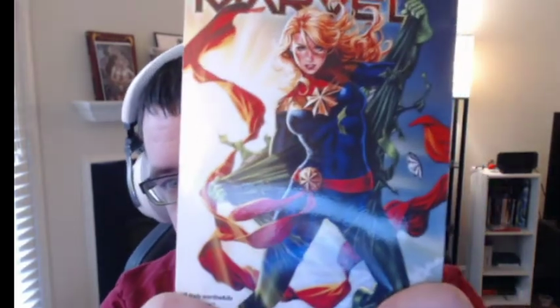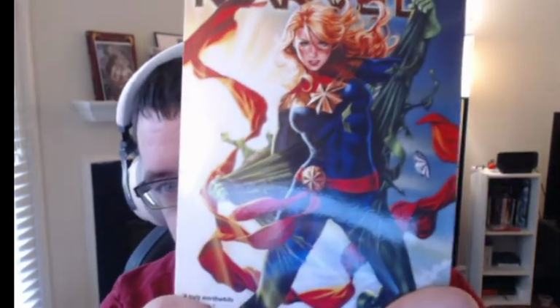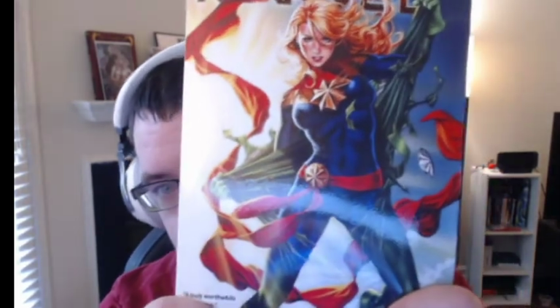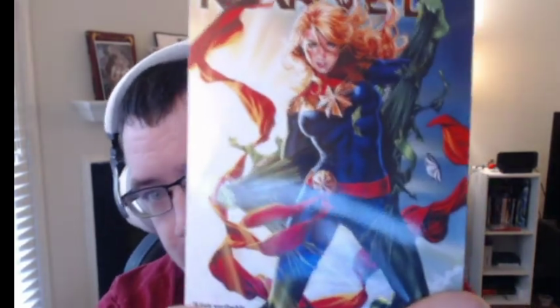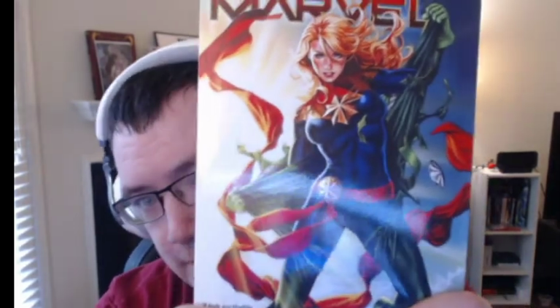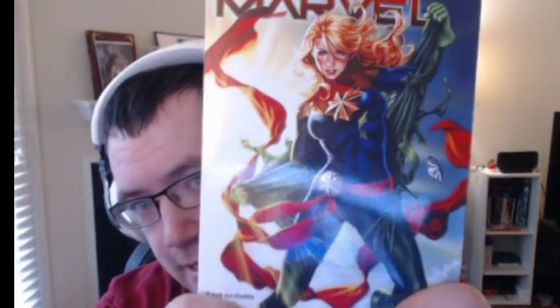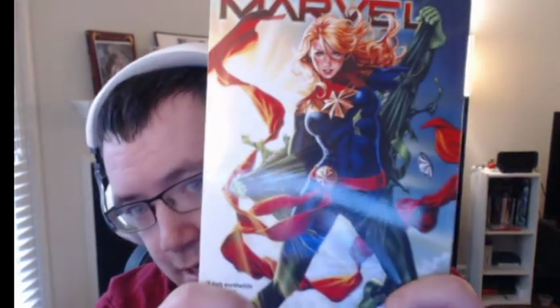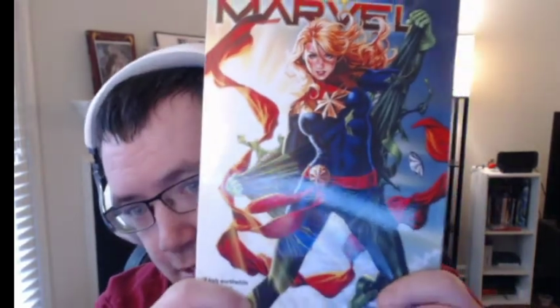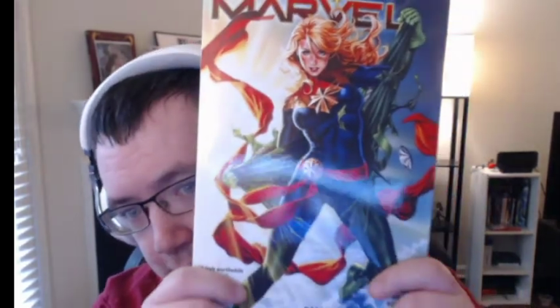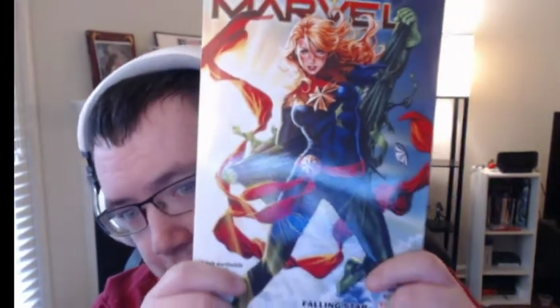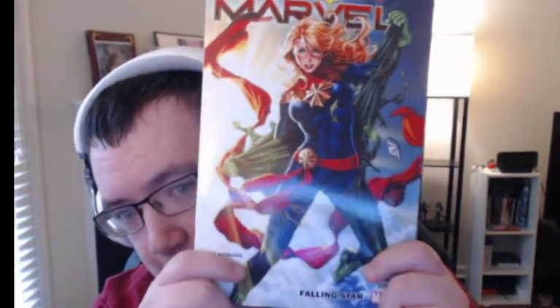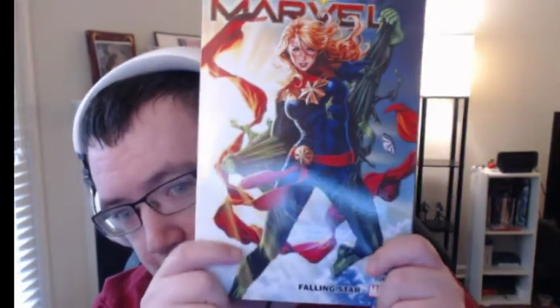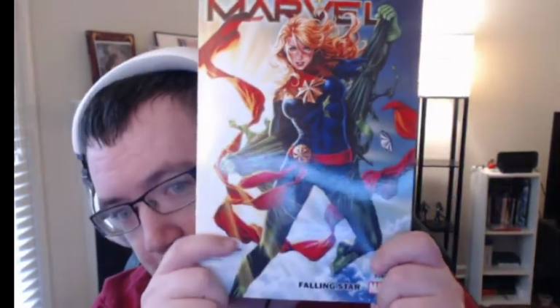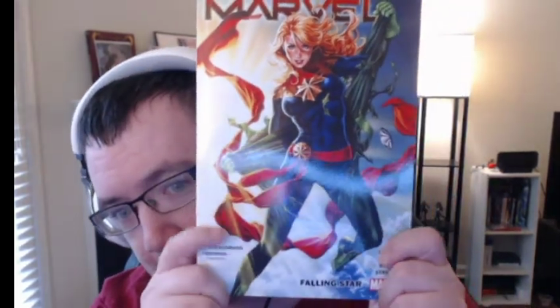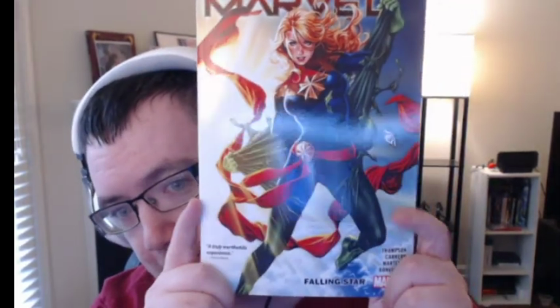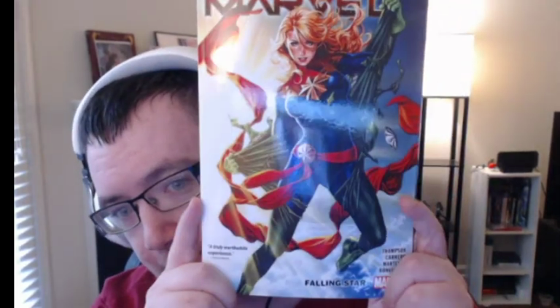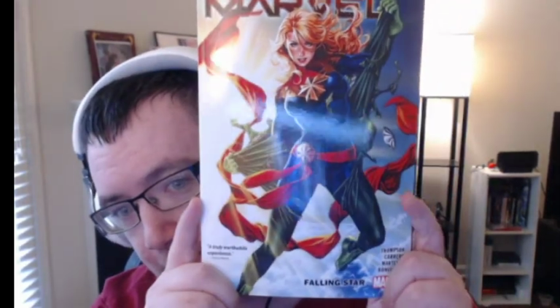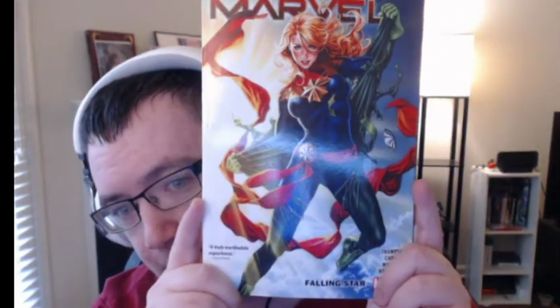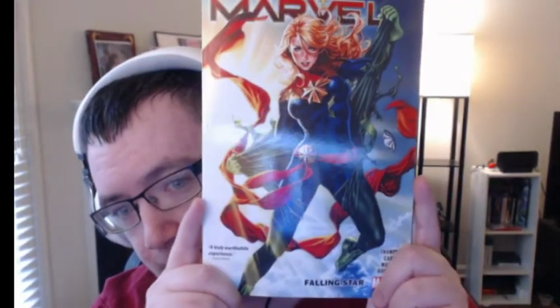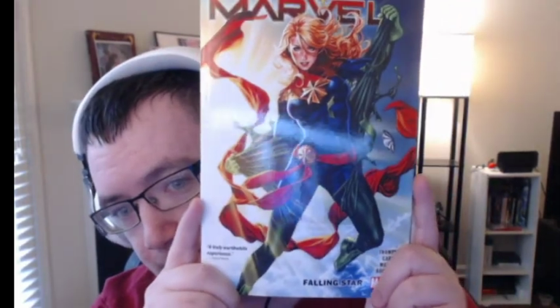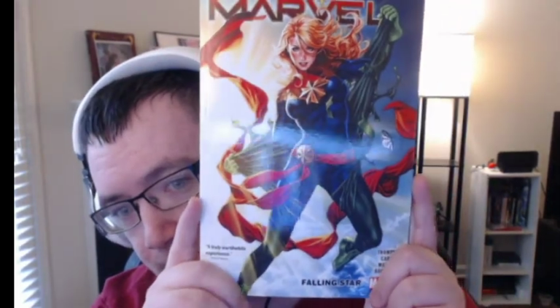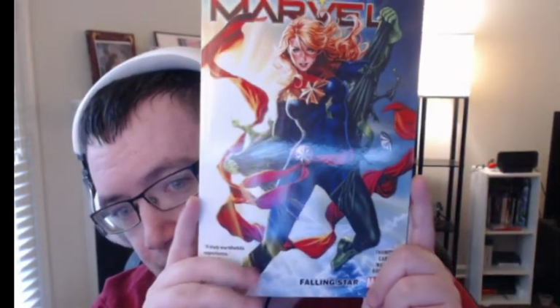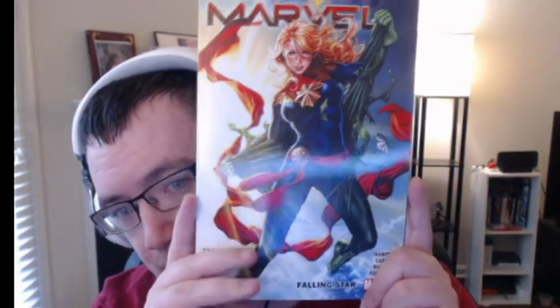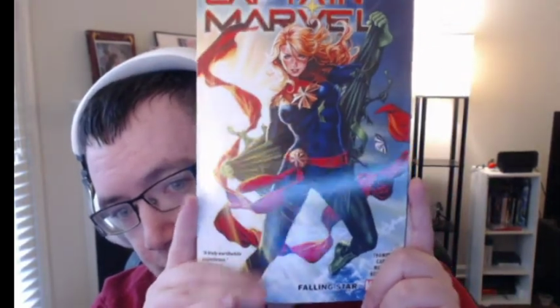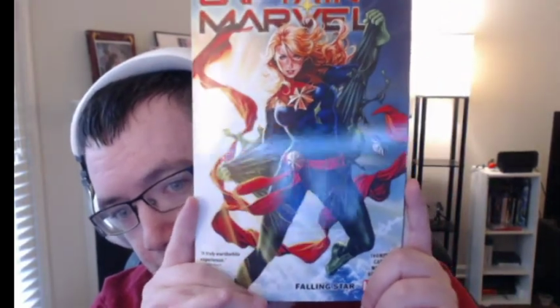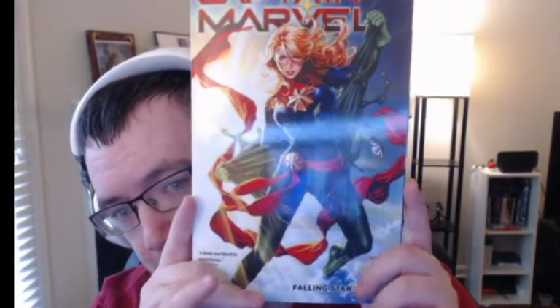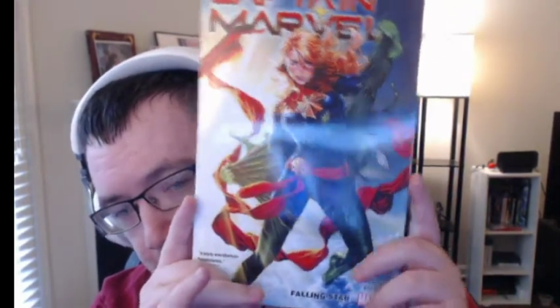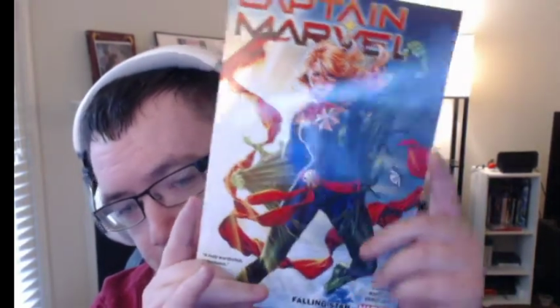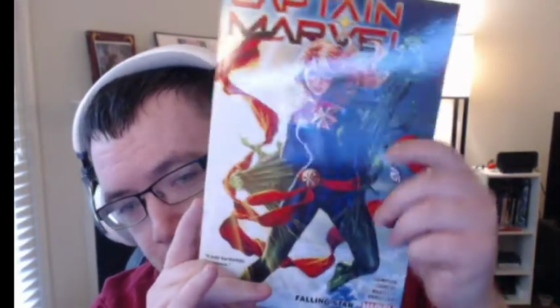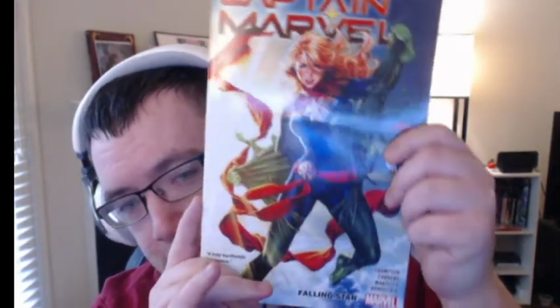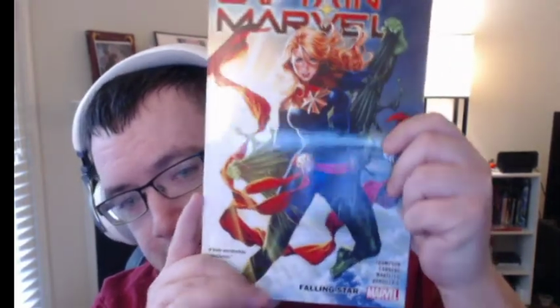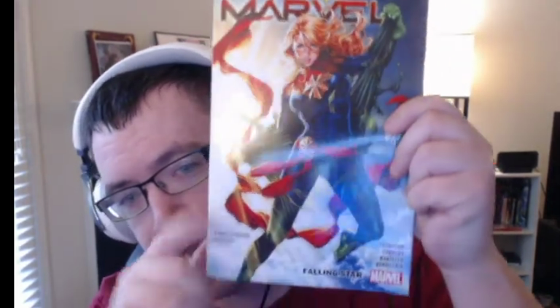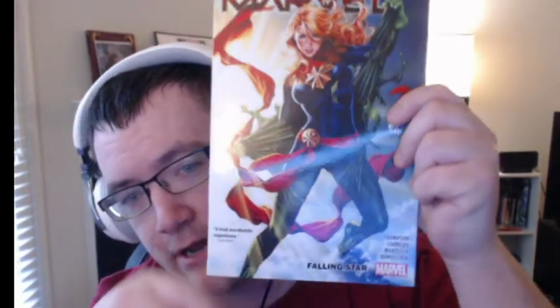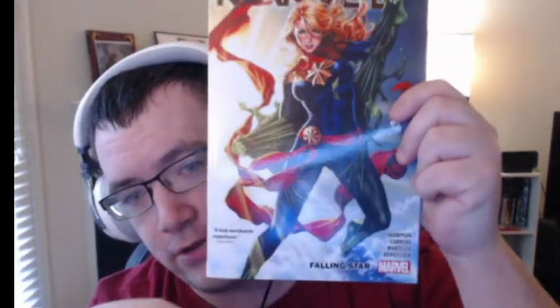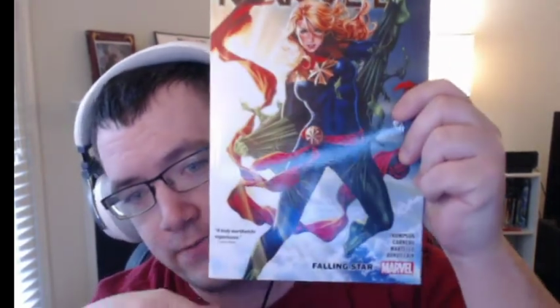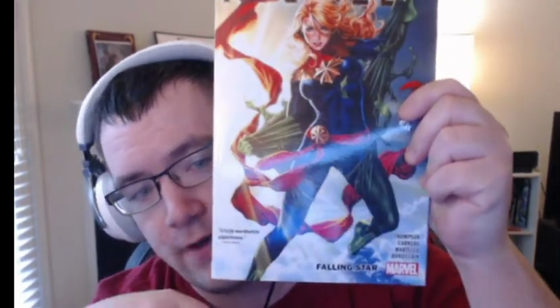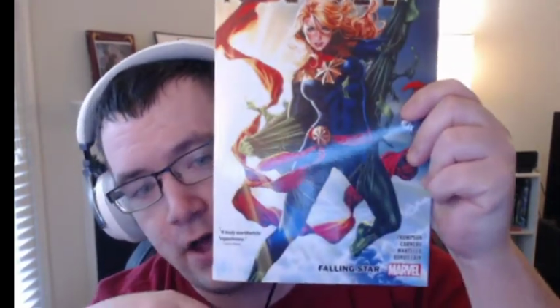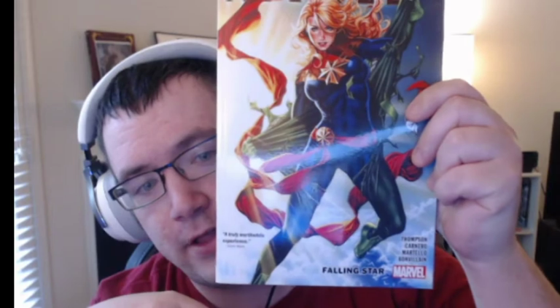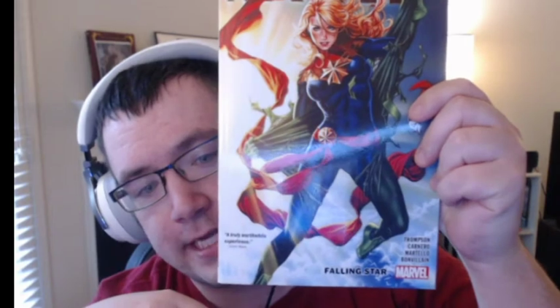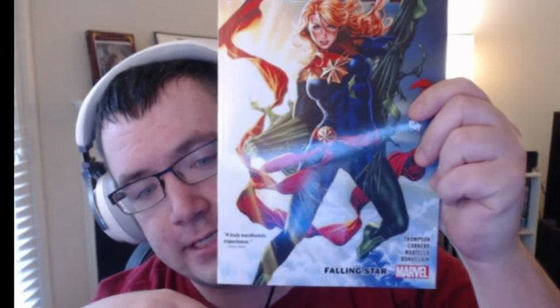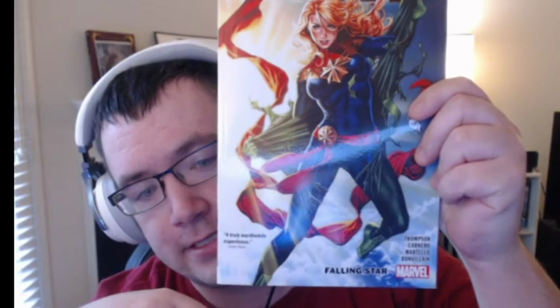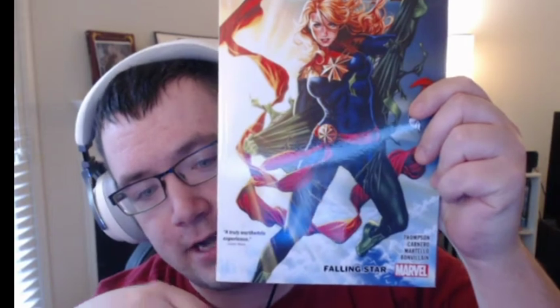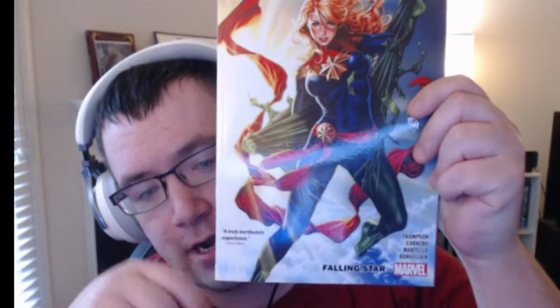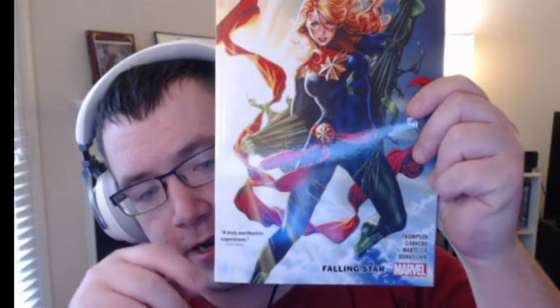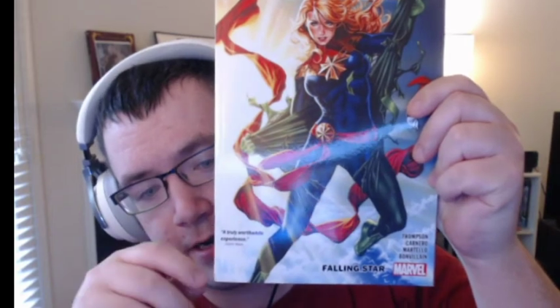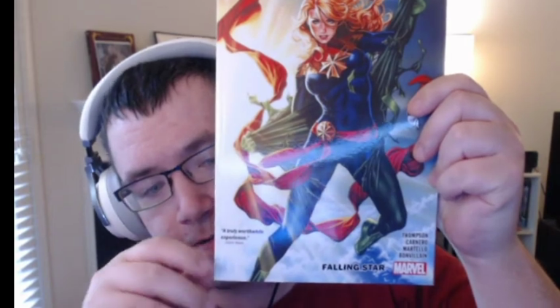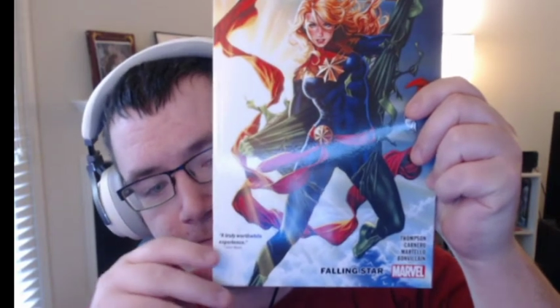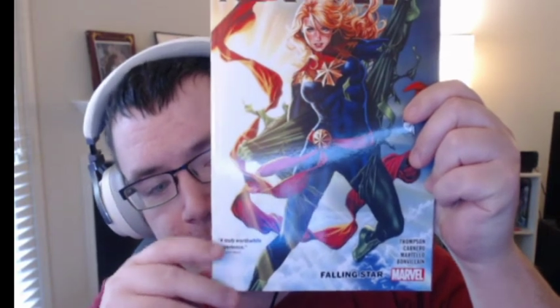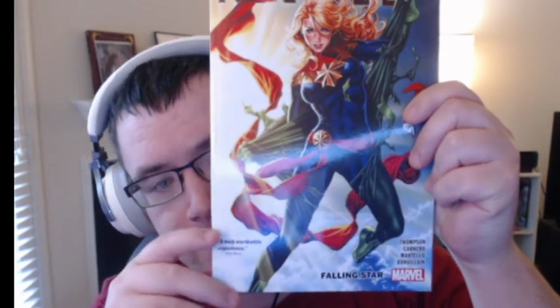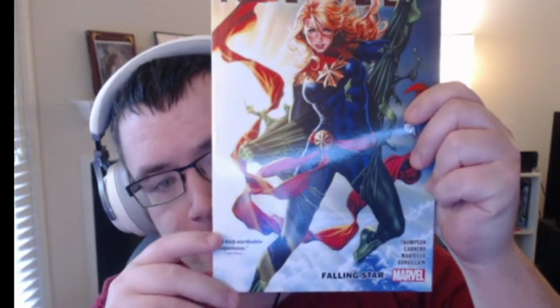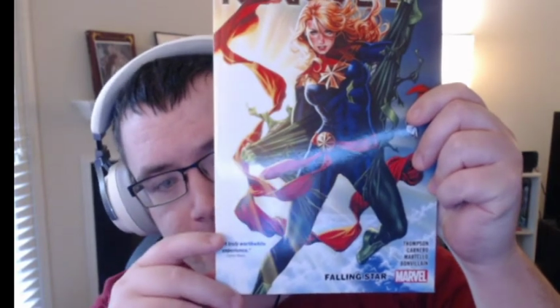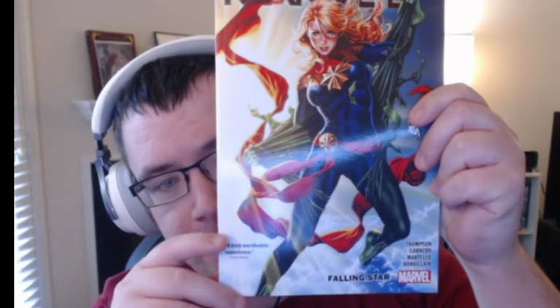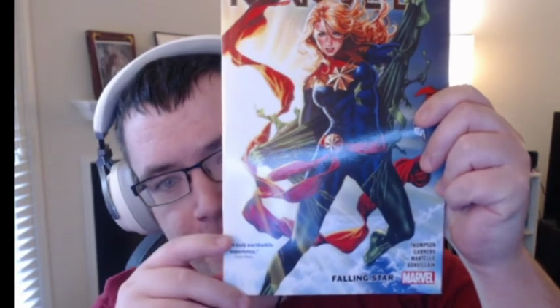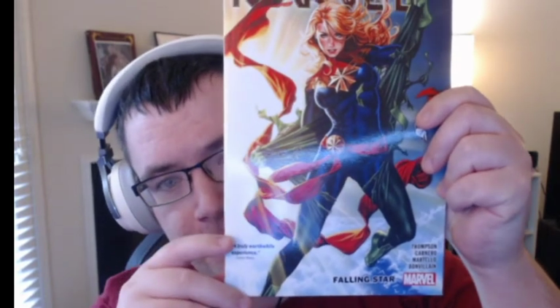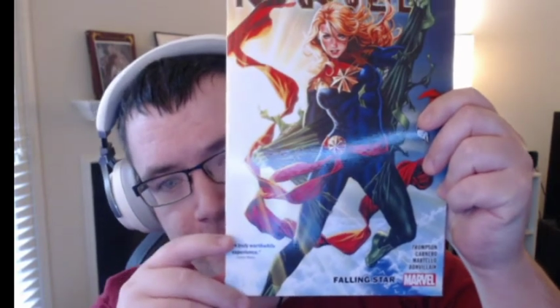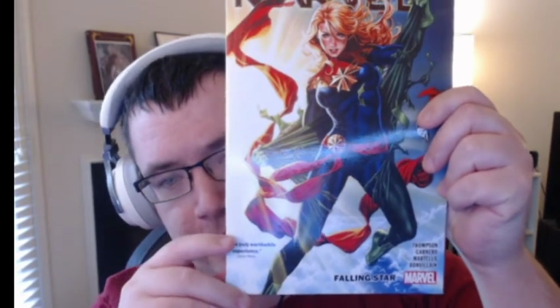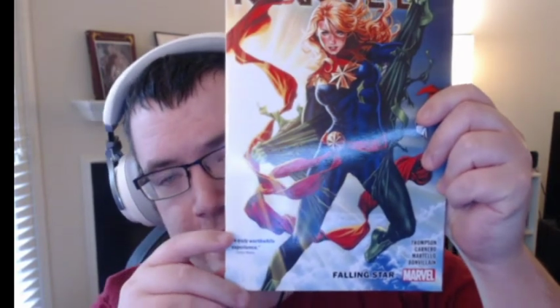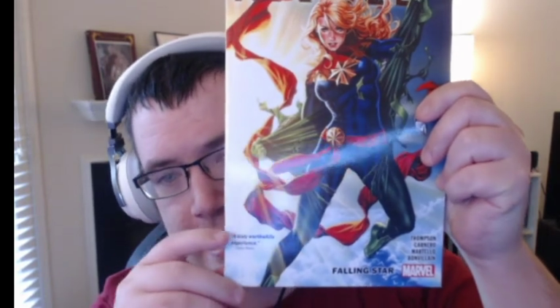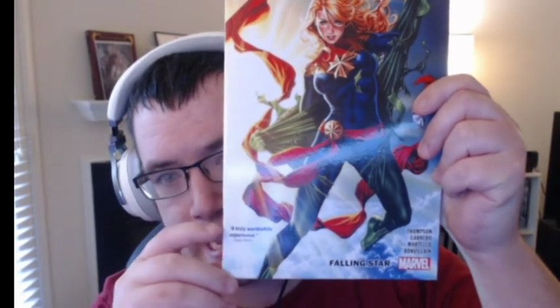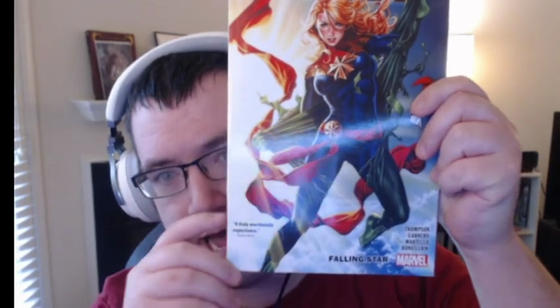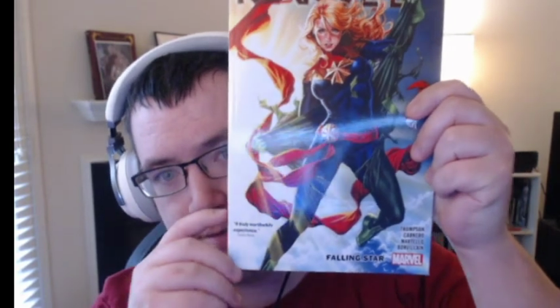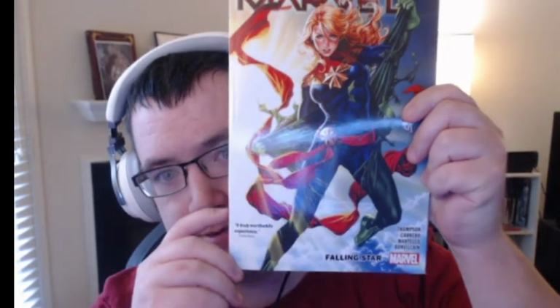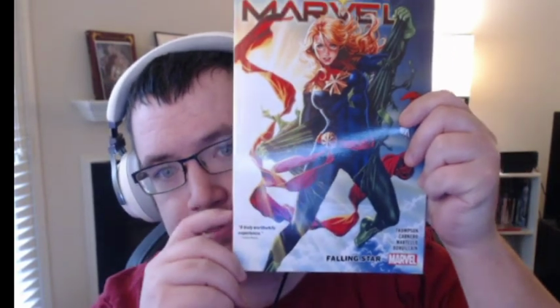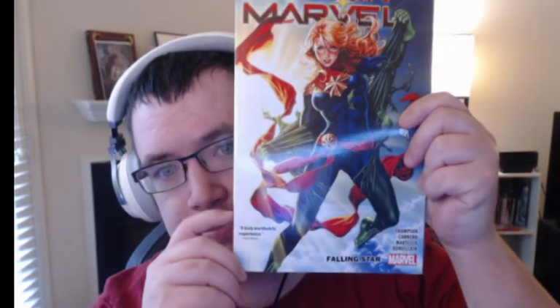There's the main cover. This one's titled 'Falling Star.' Very ominous.